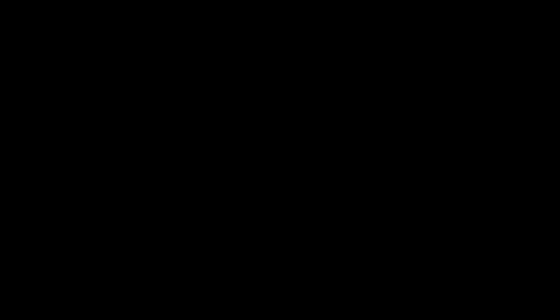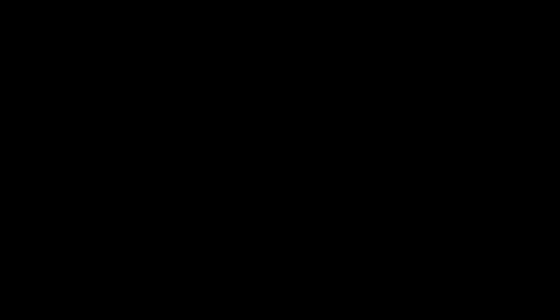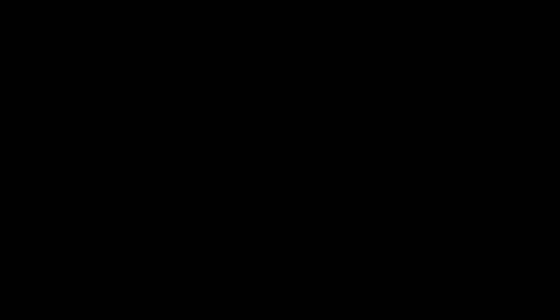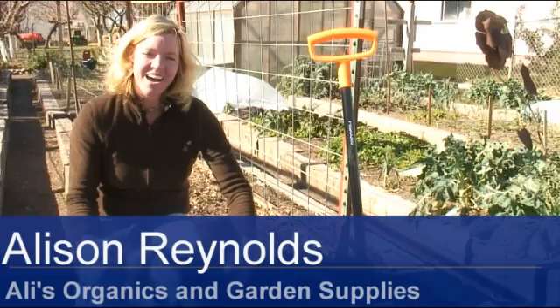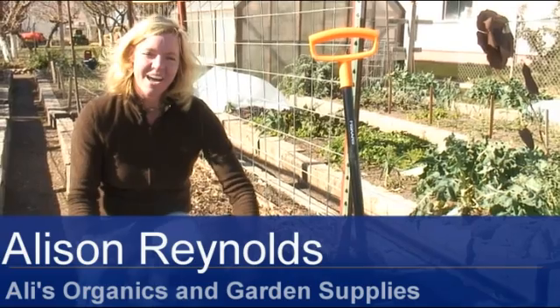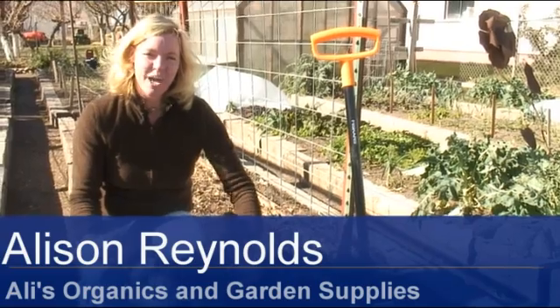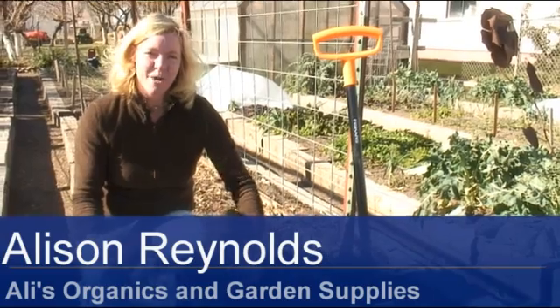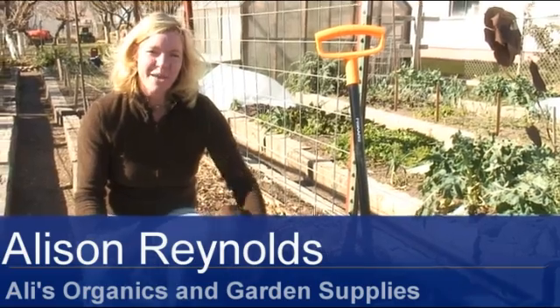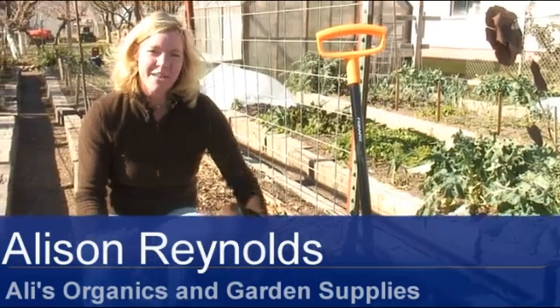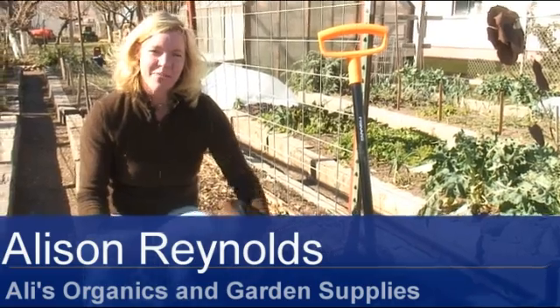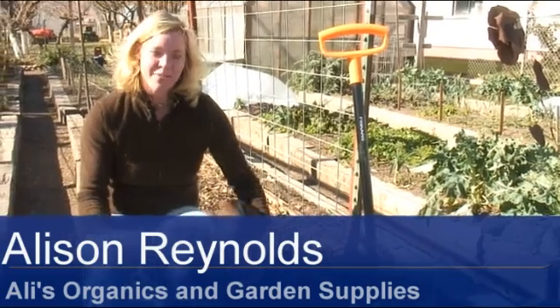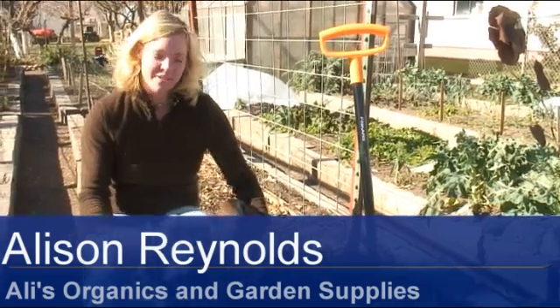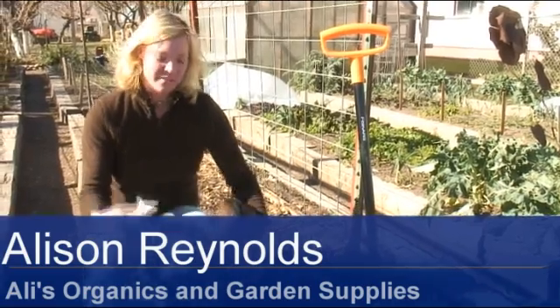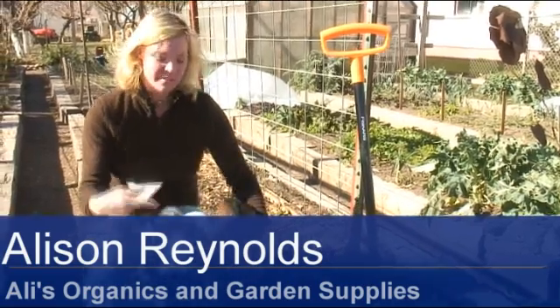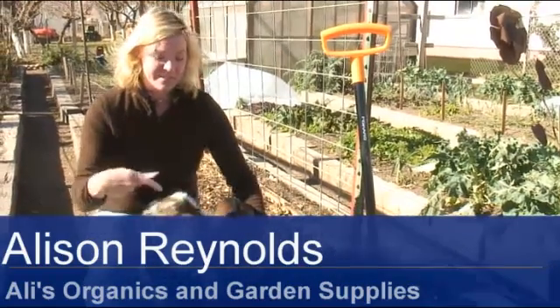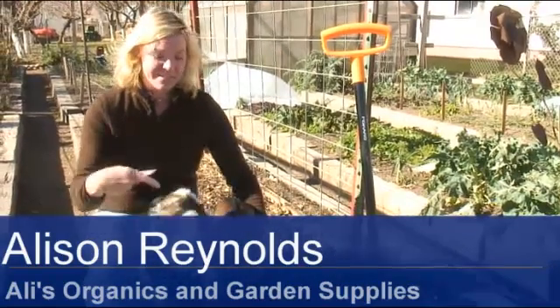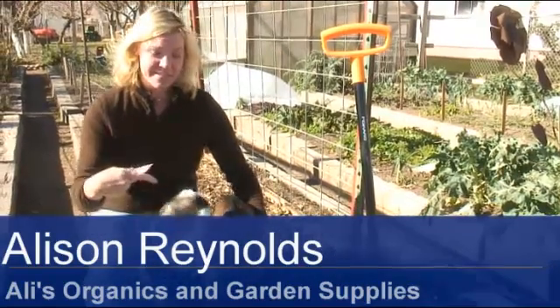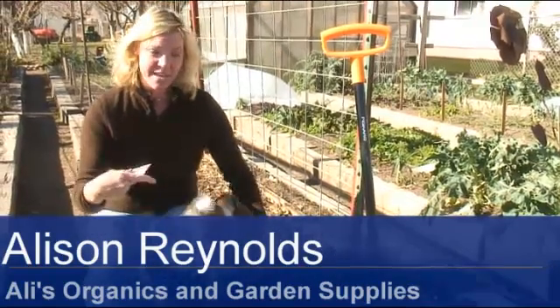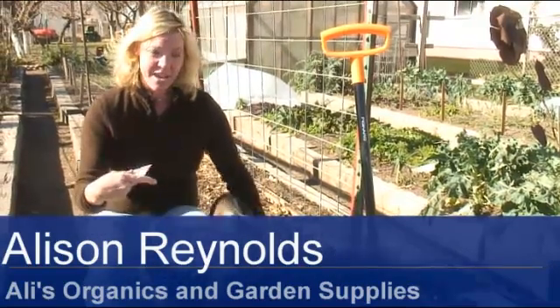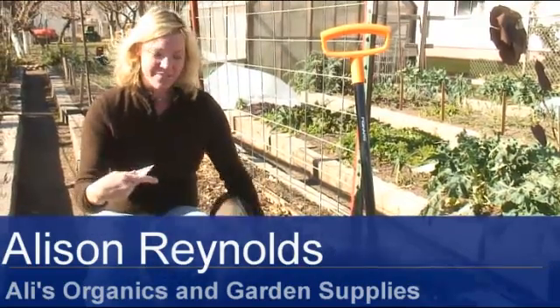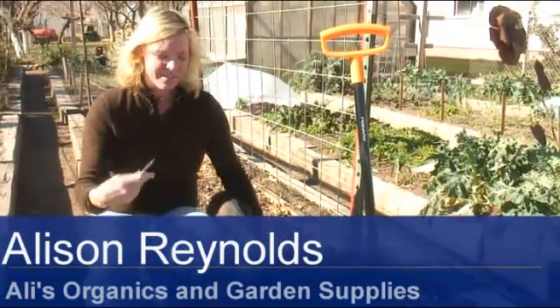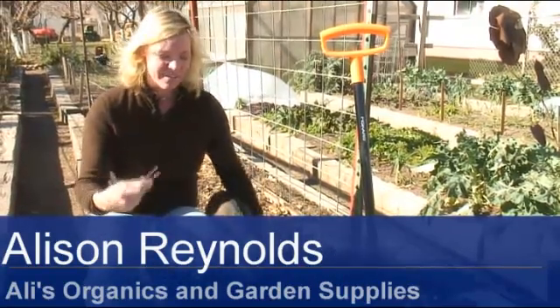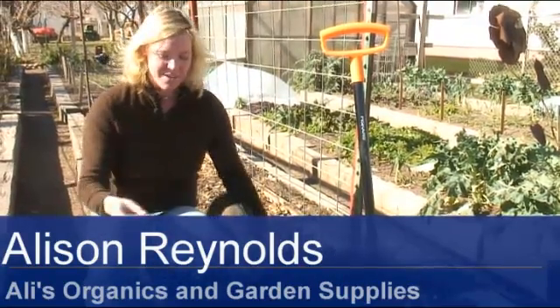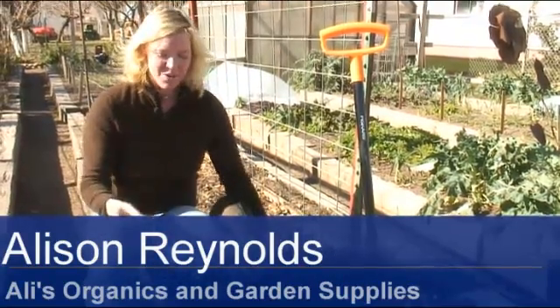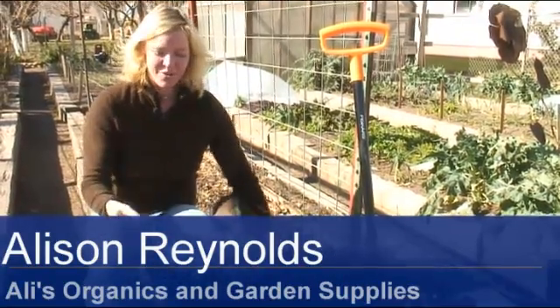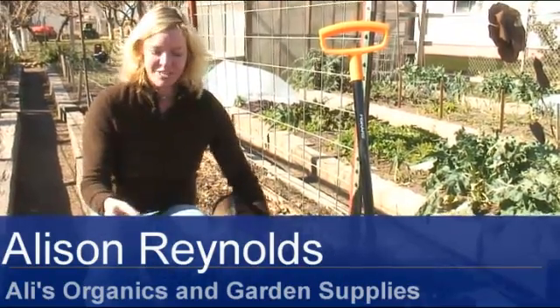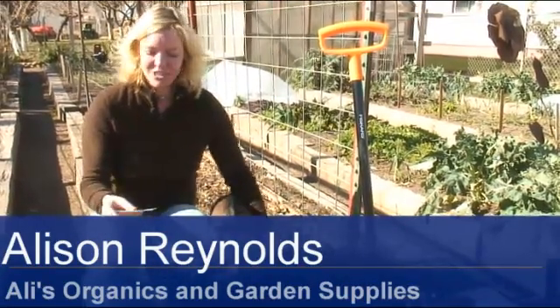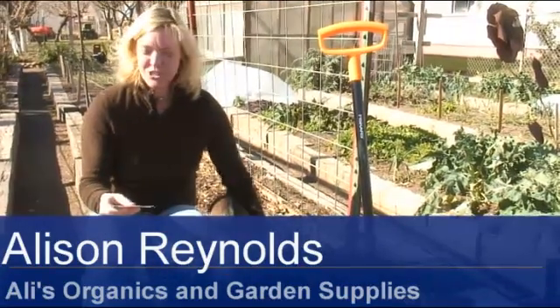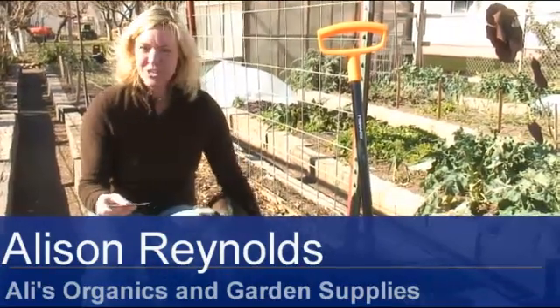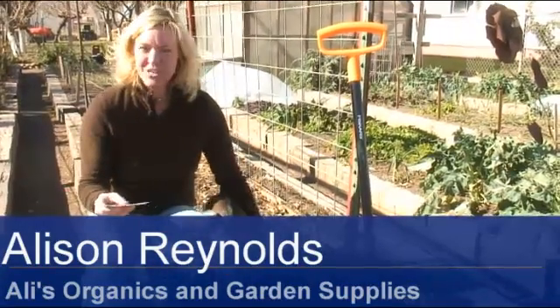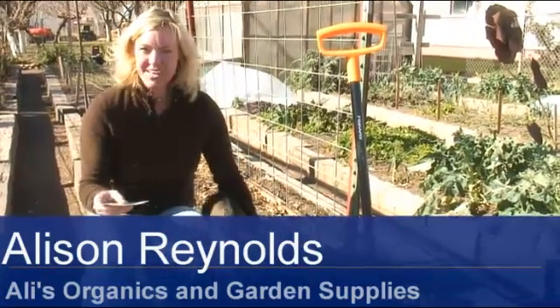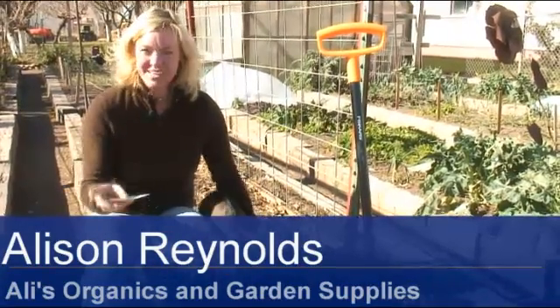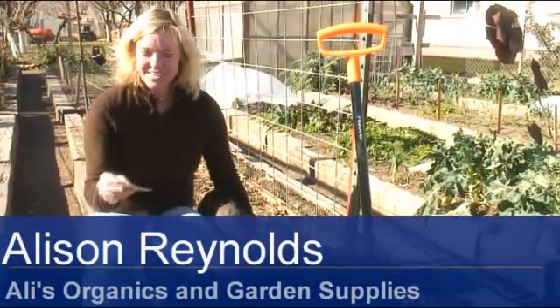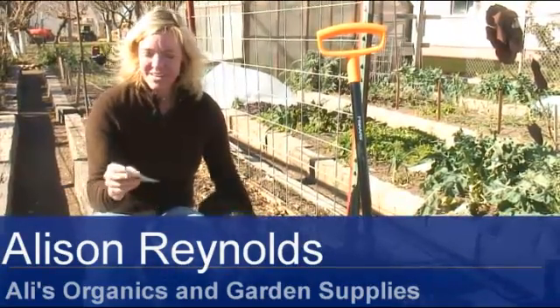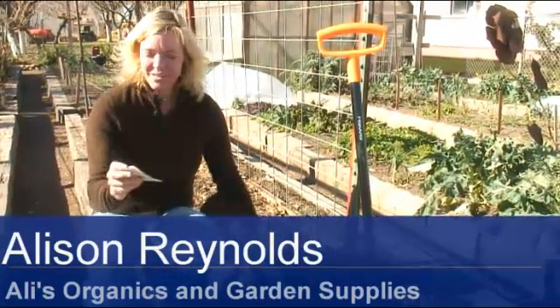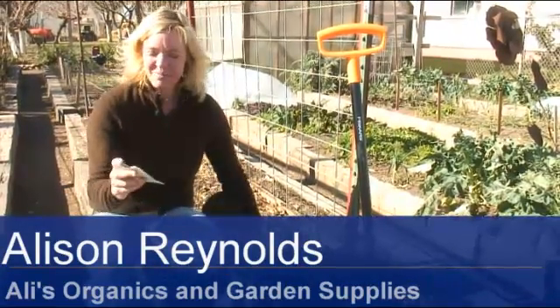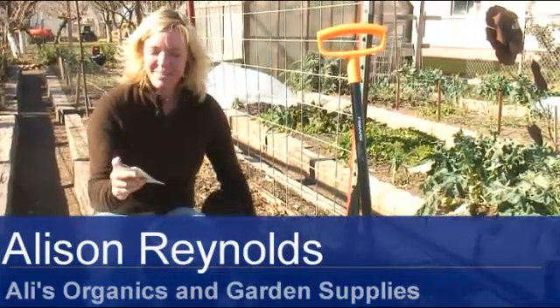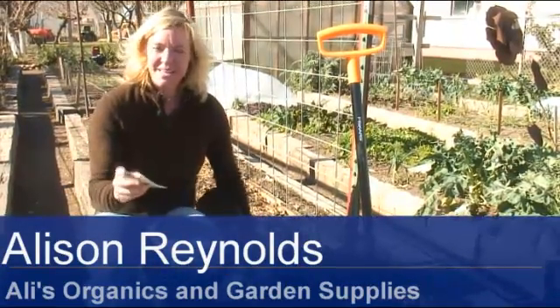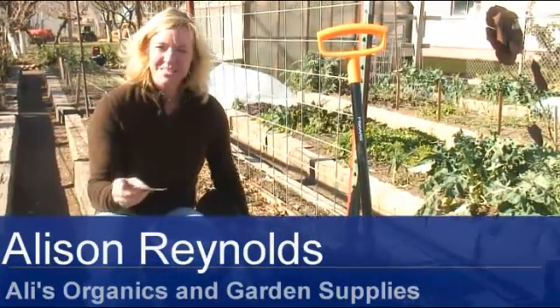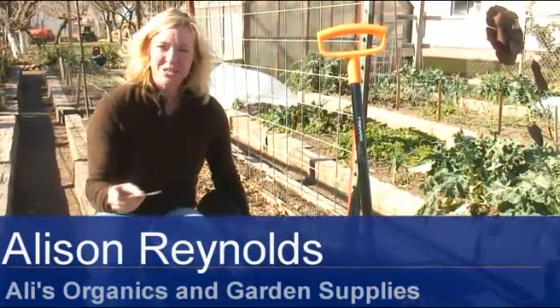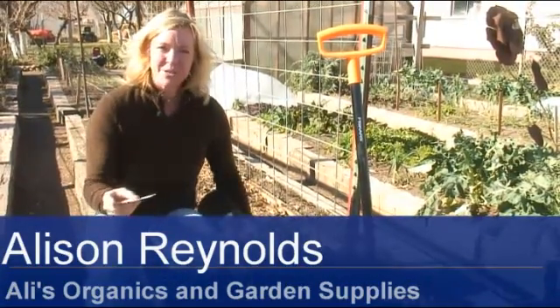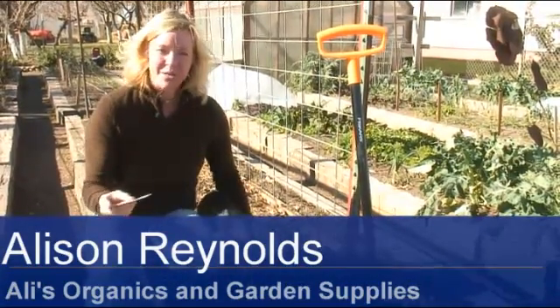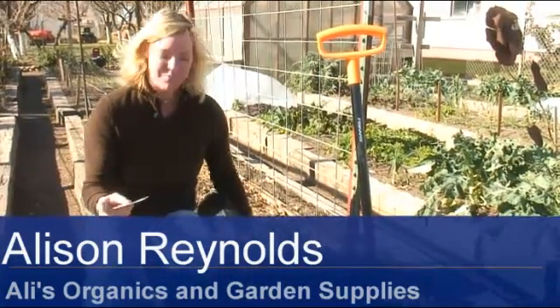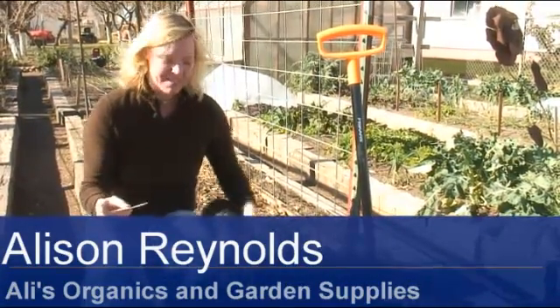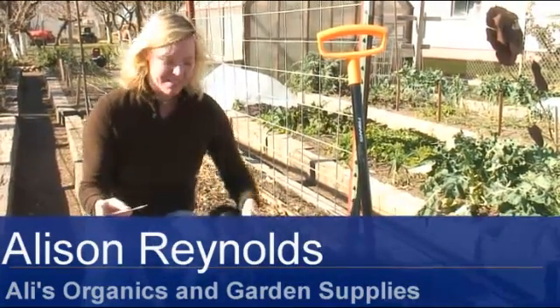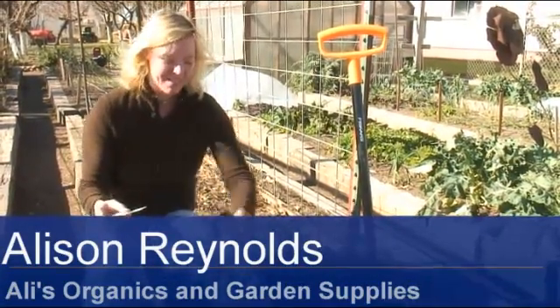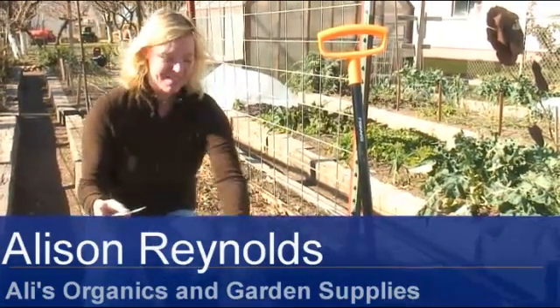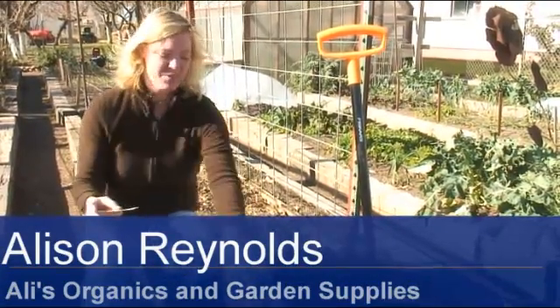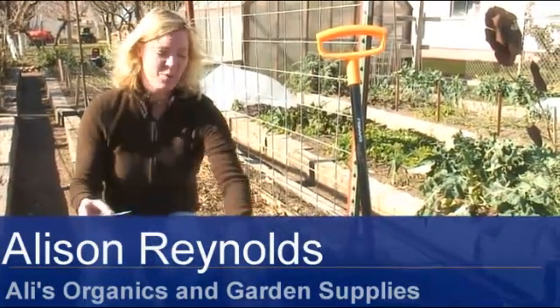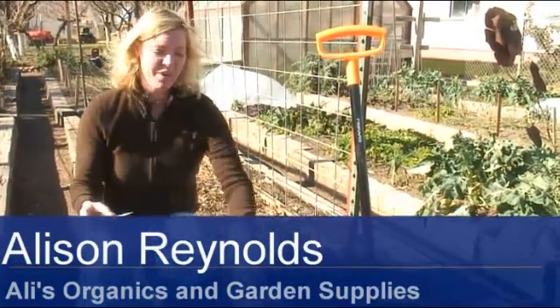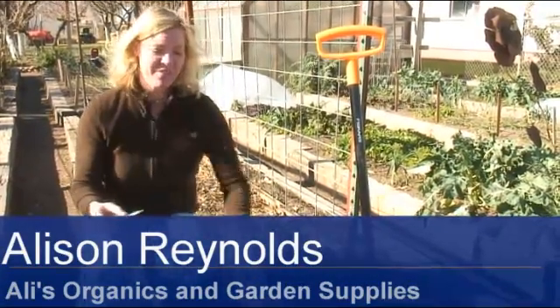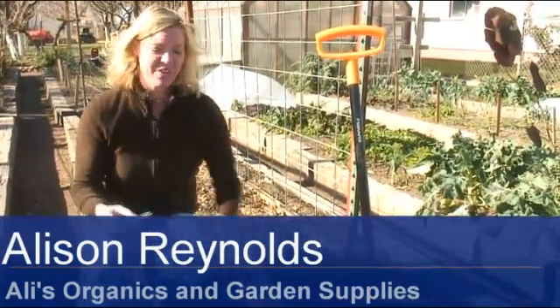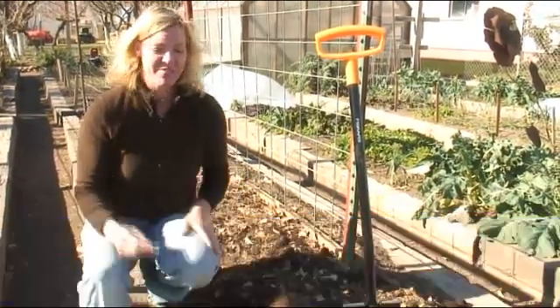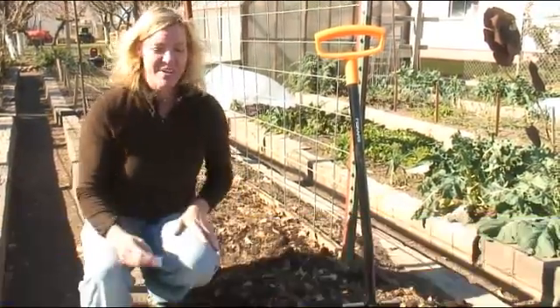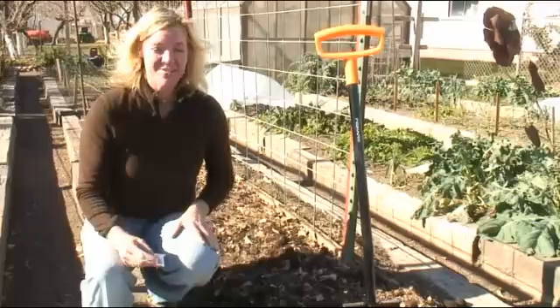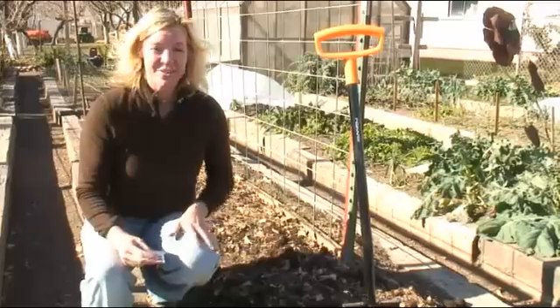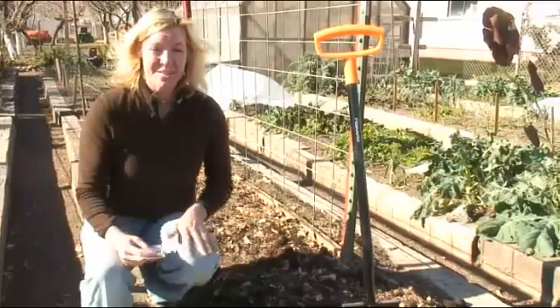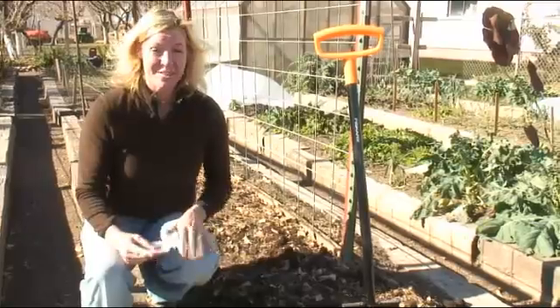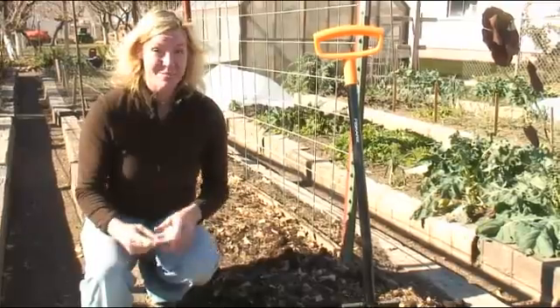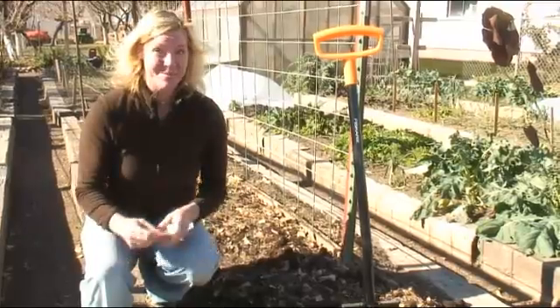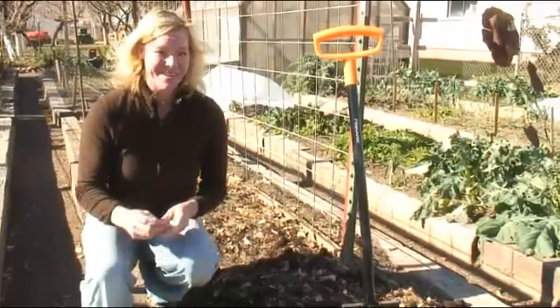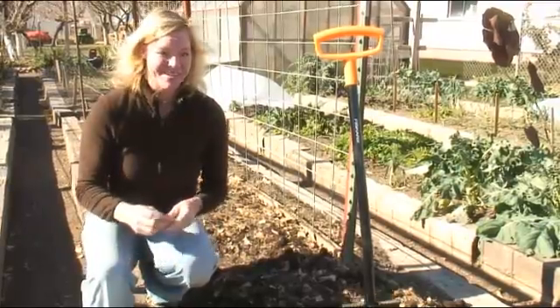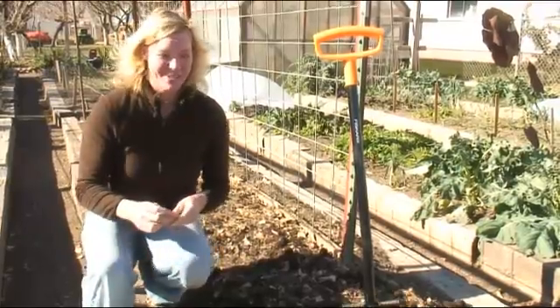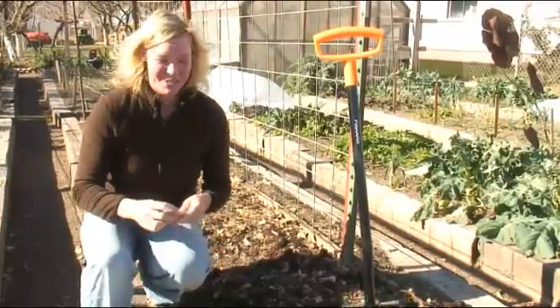Hi, I'm Allie Reynolds and this is Ivy. We're going to show you guys how to plant turnips. It's one of her favorite things to plant too.